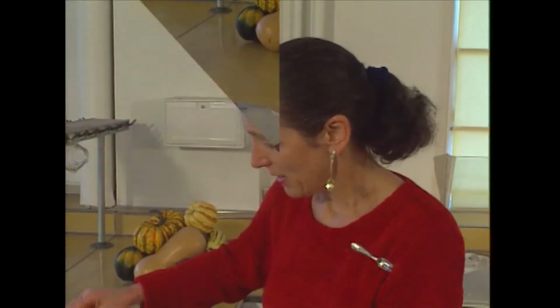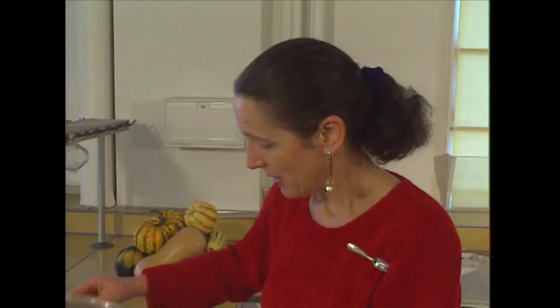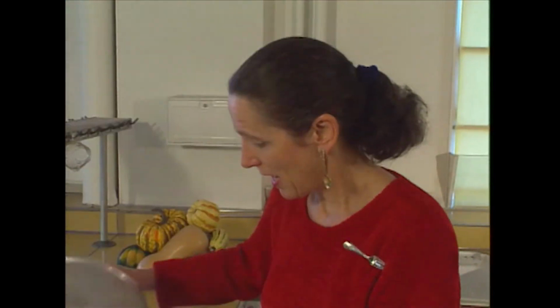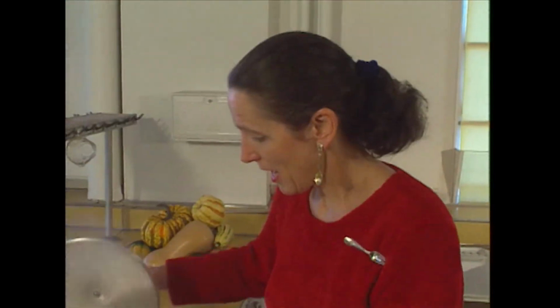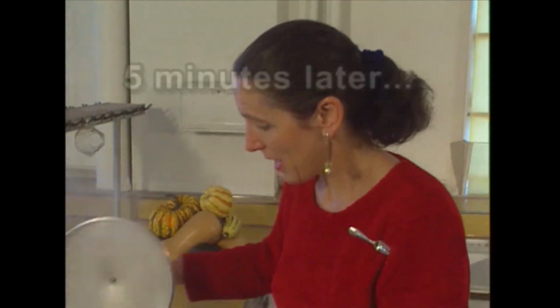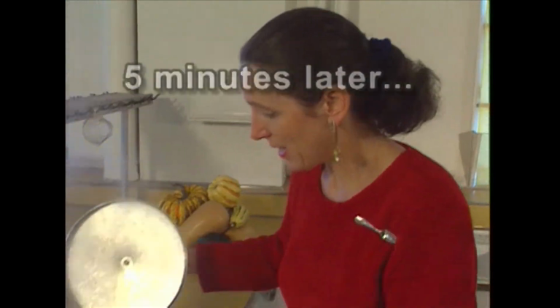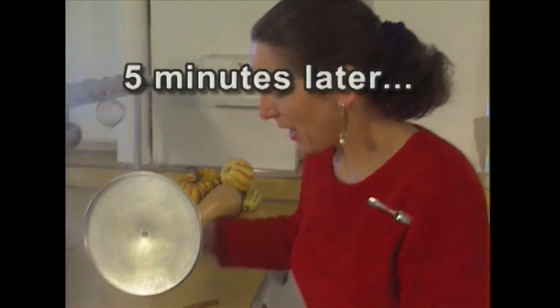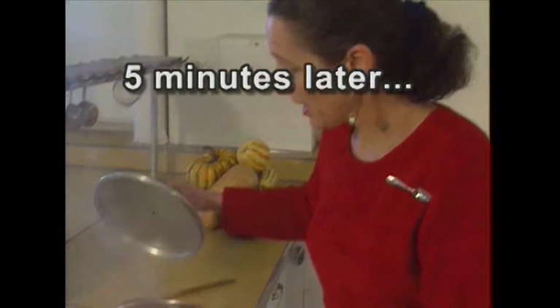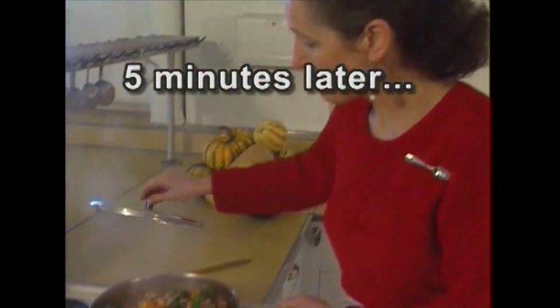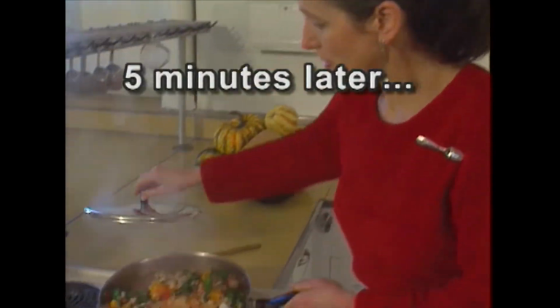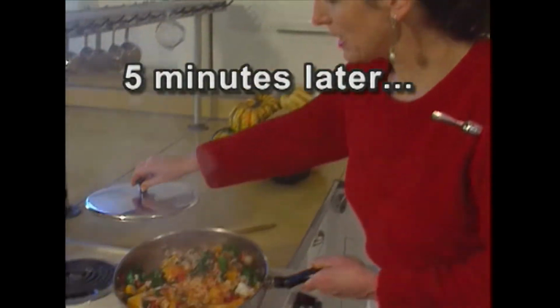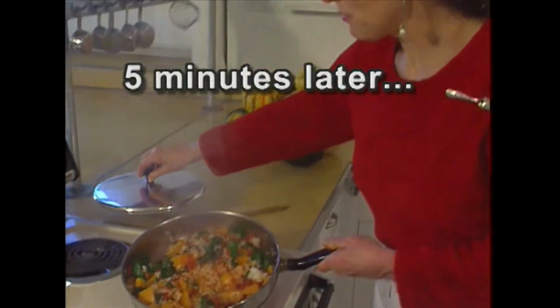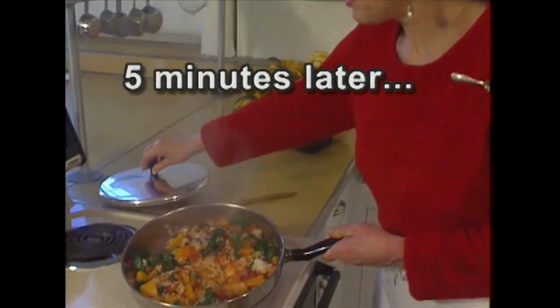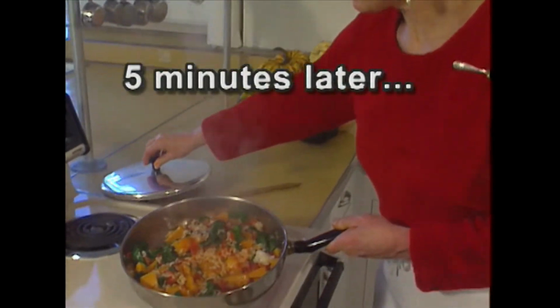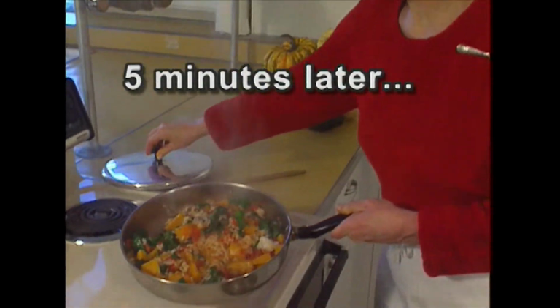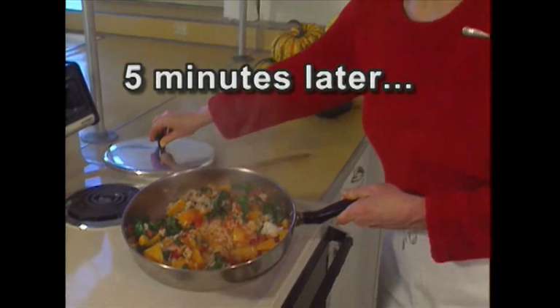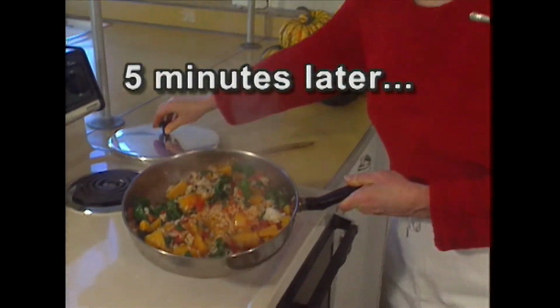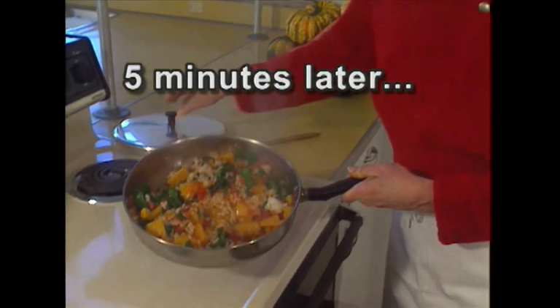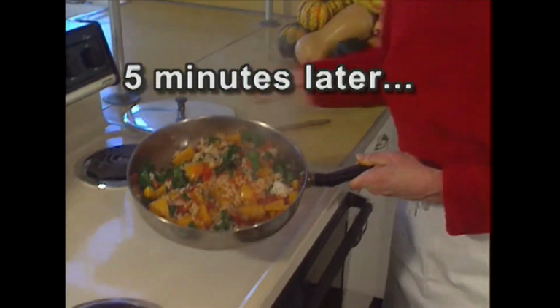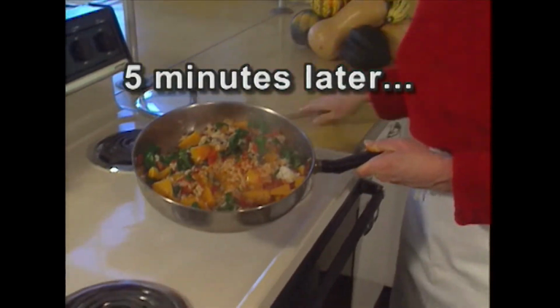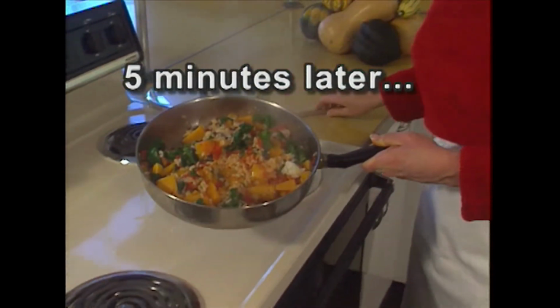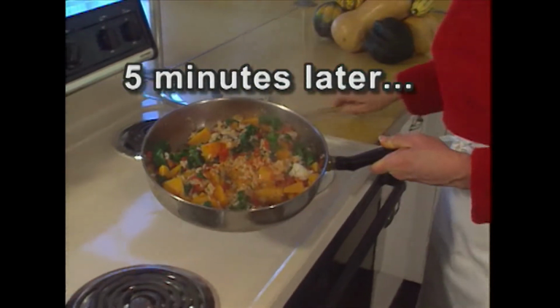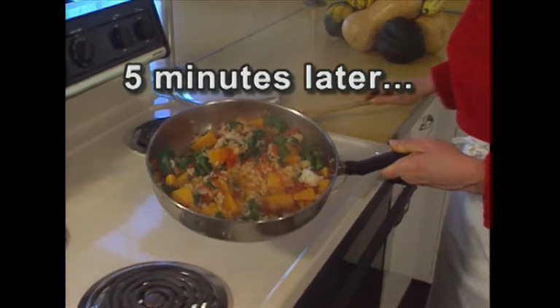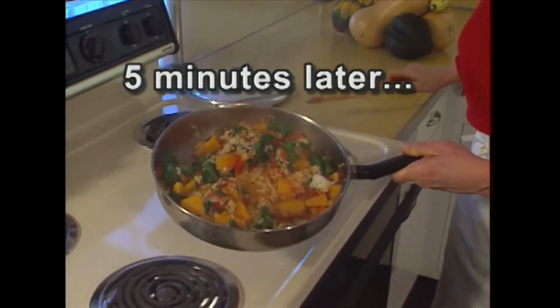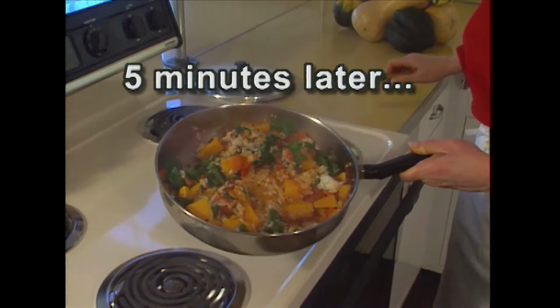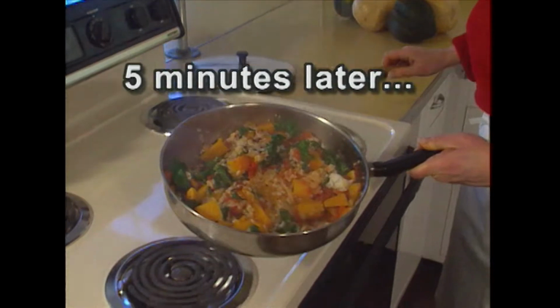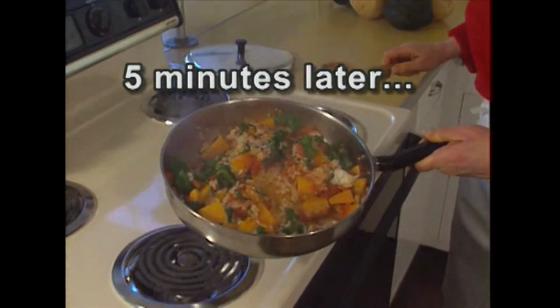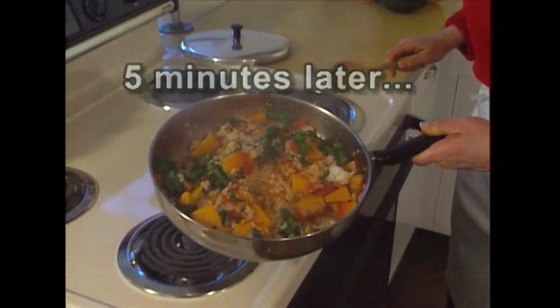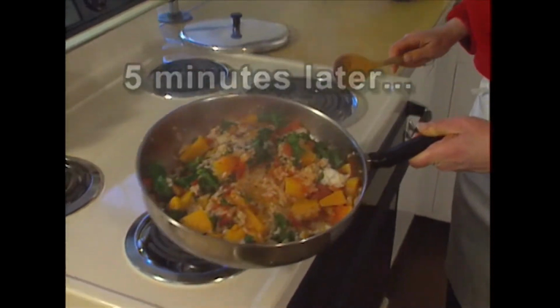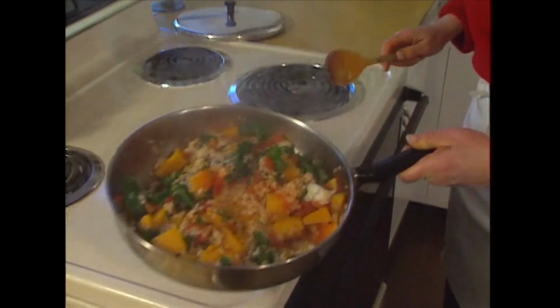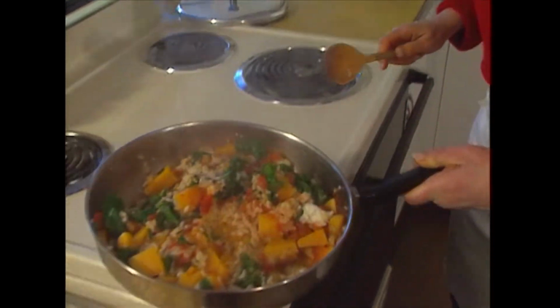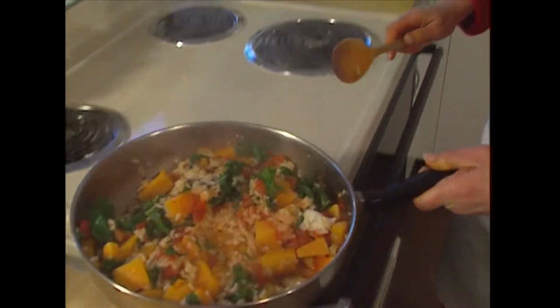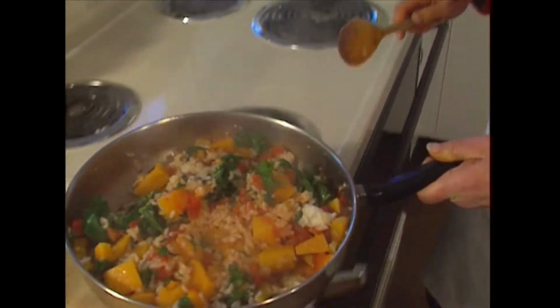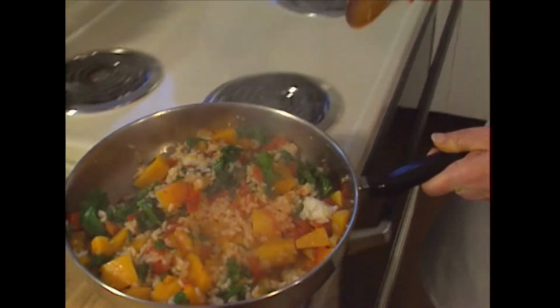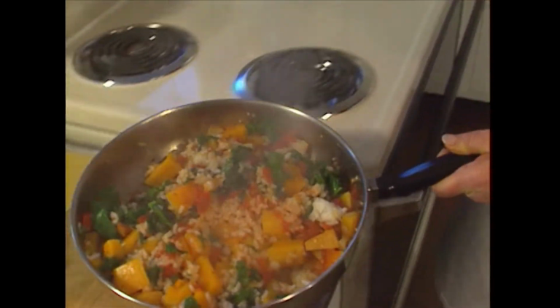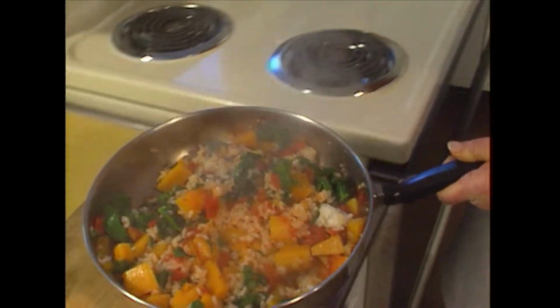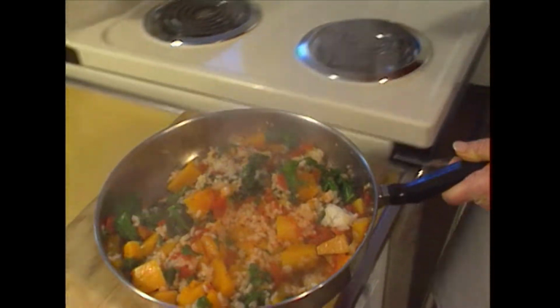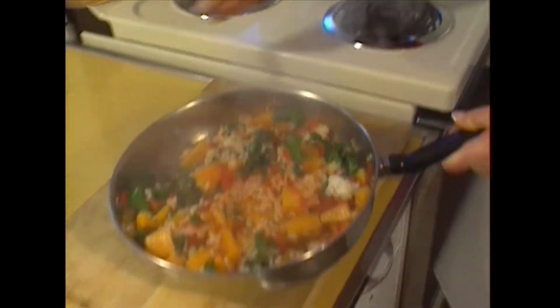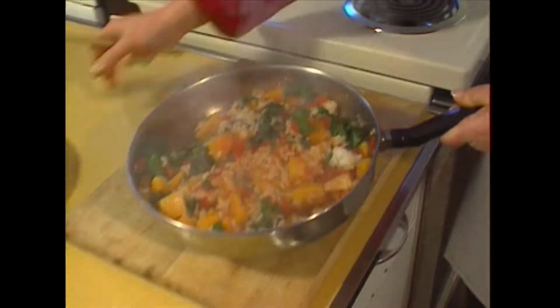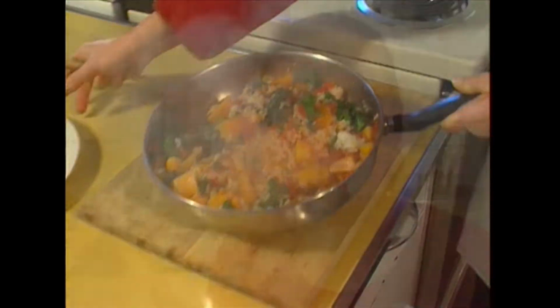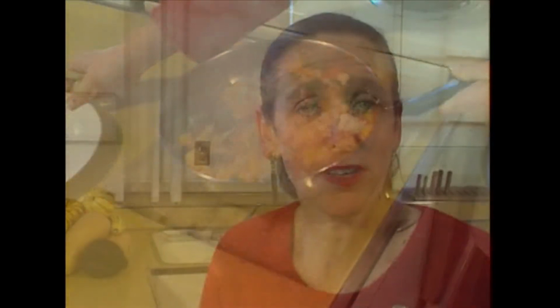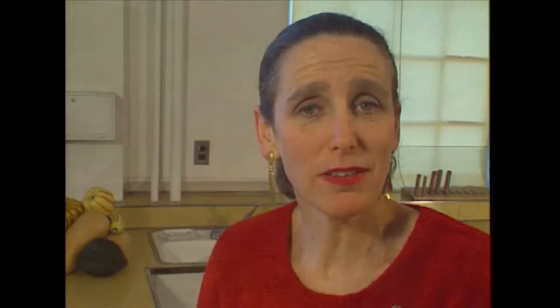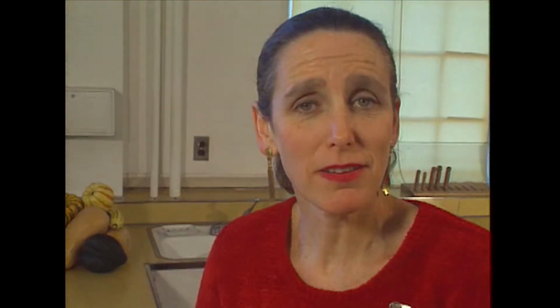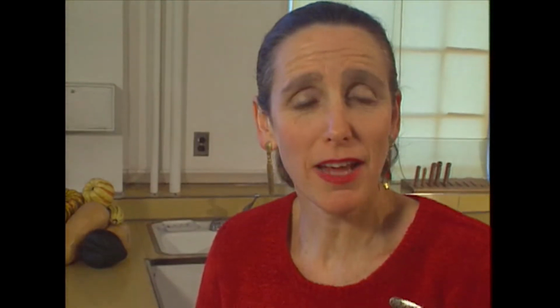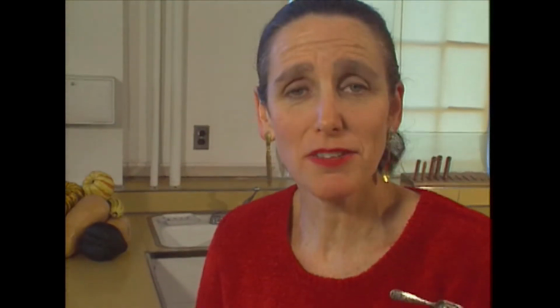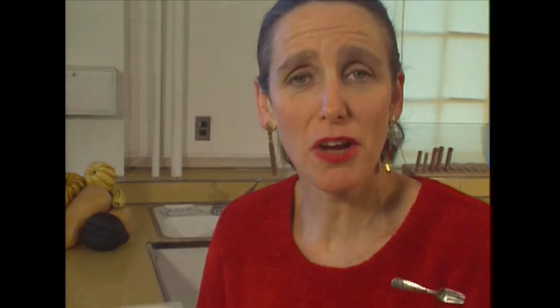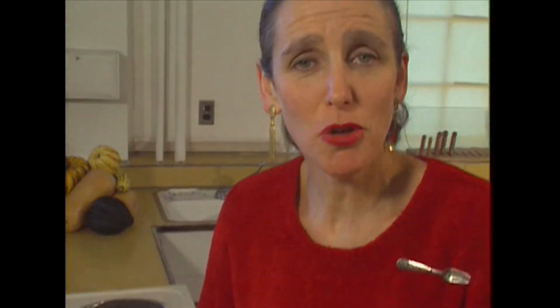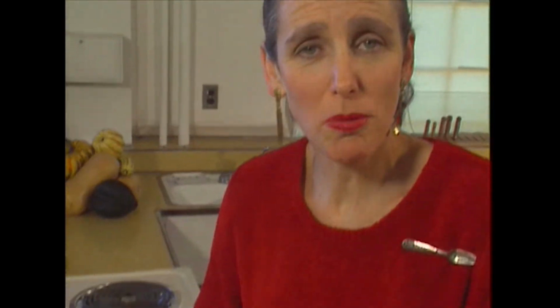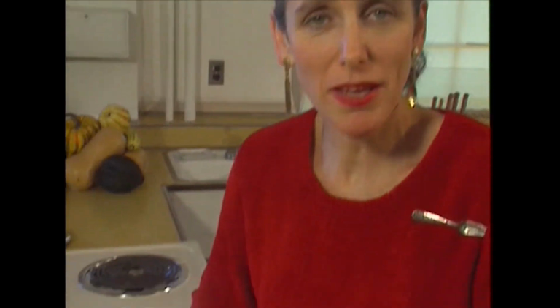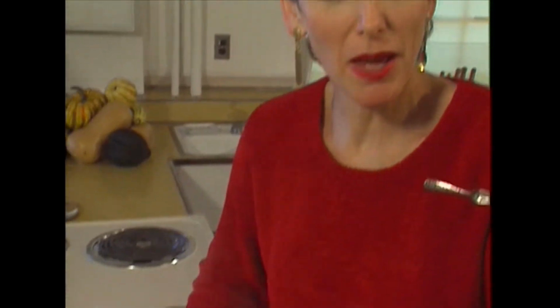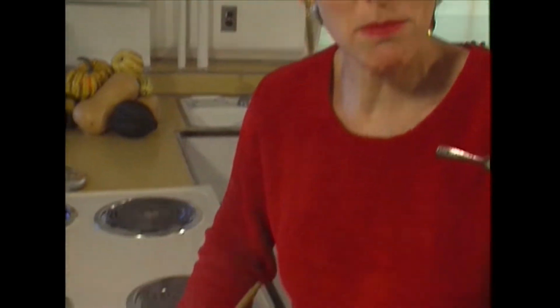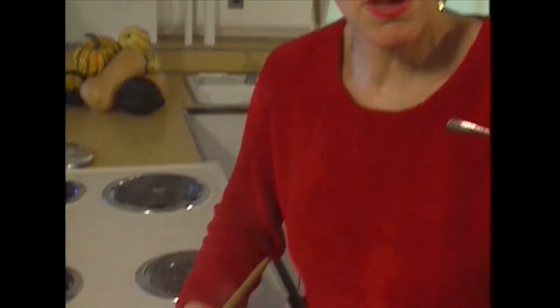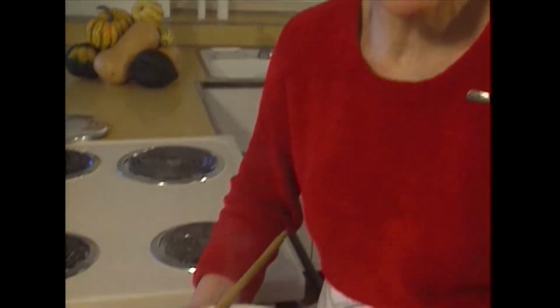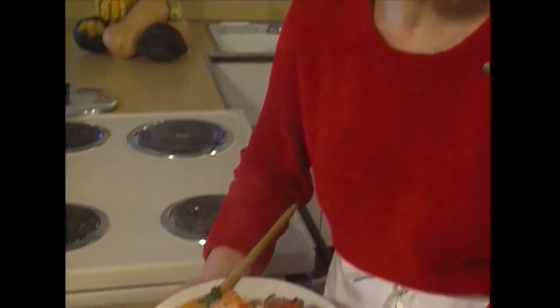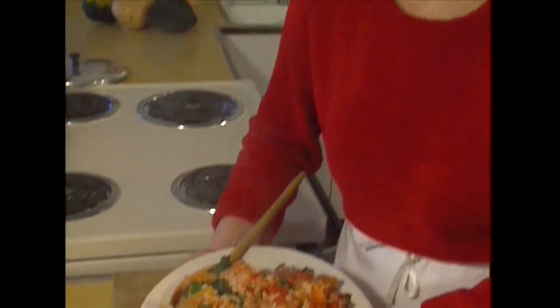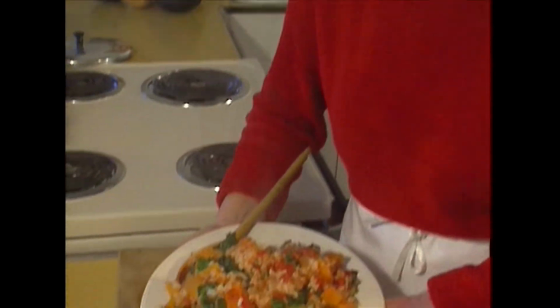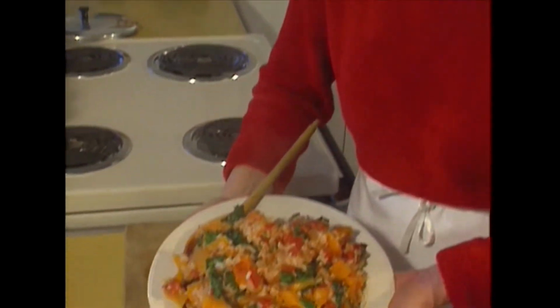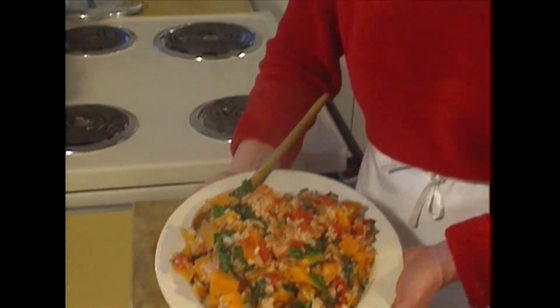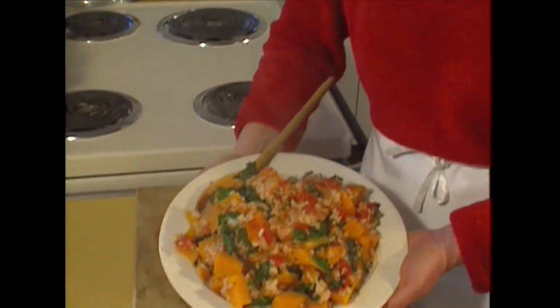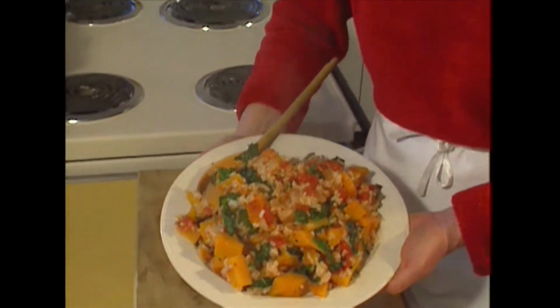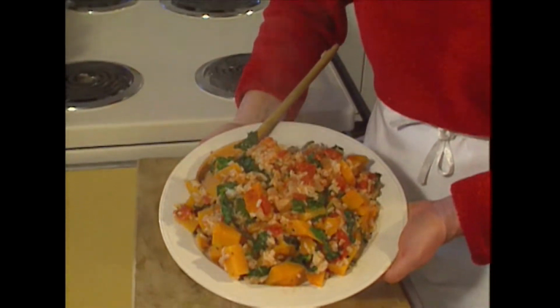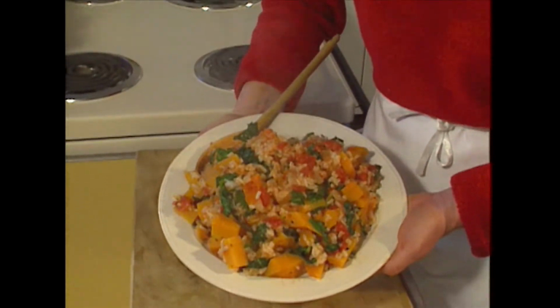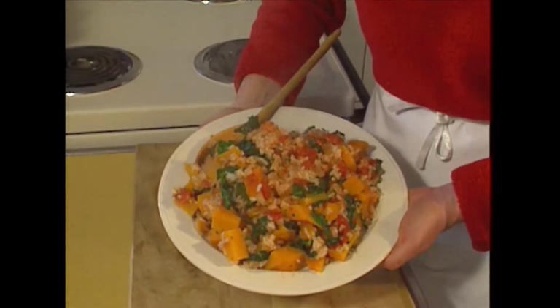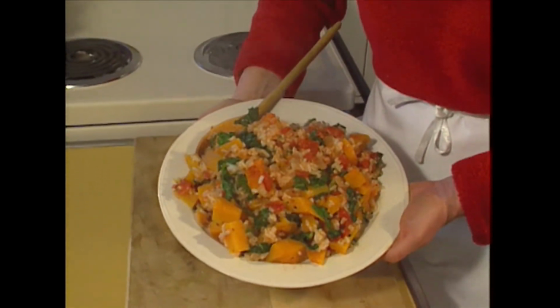And I believe this is ready. Look how beautiful that looks. And that's it — that's how you make a Mediterranean squash stew.